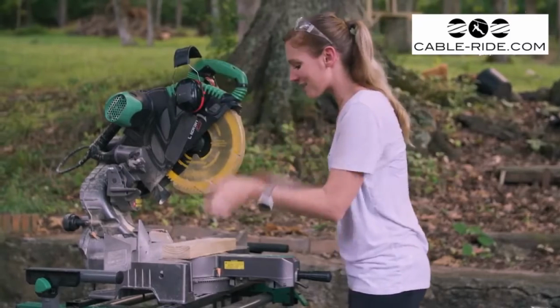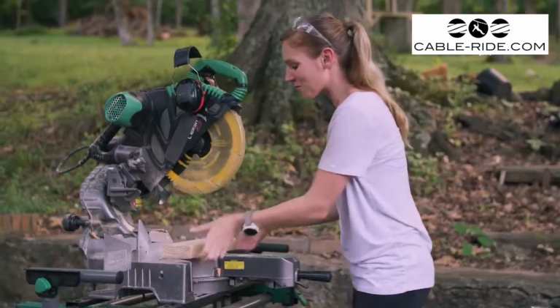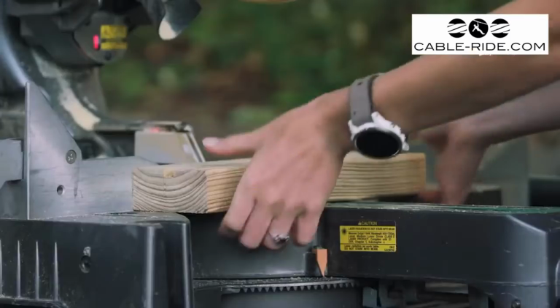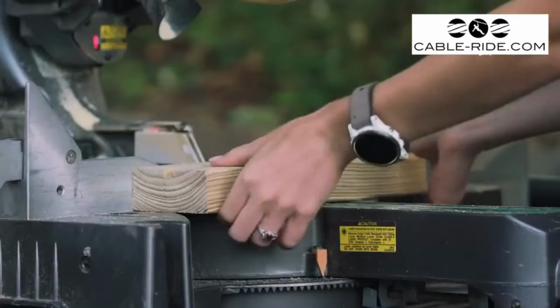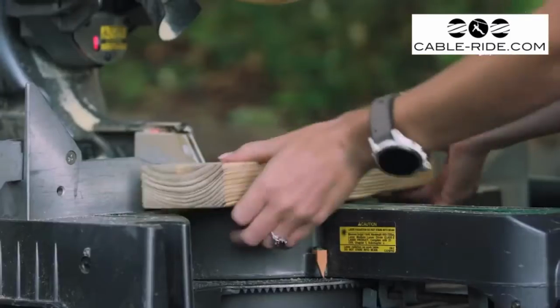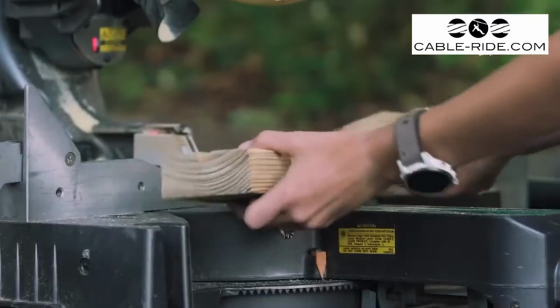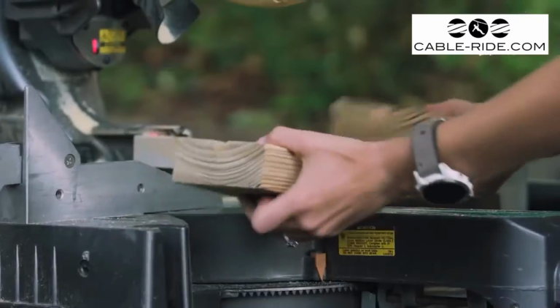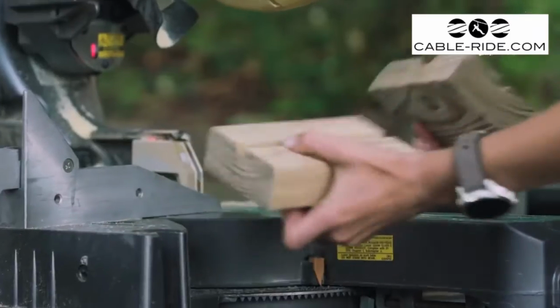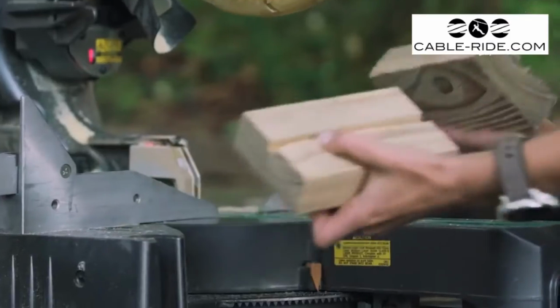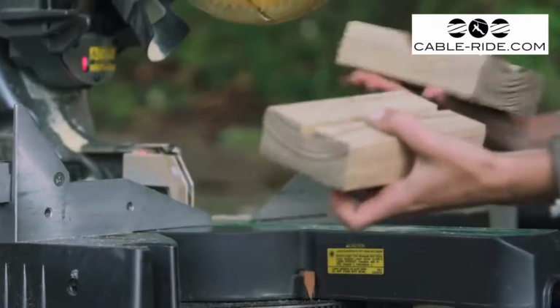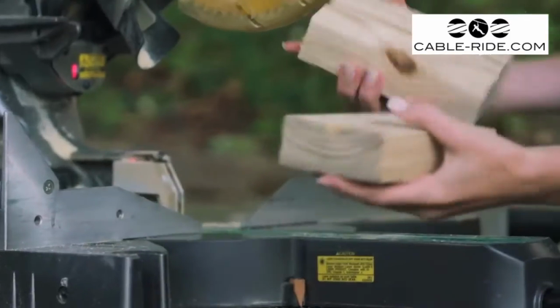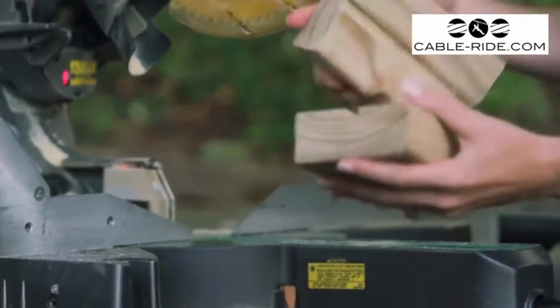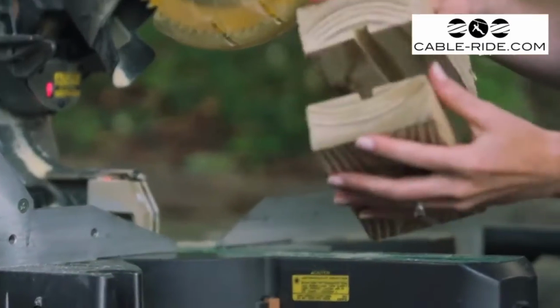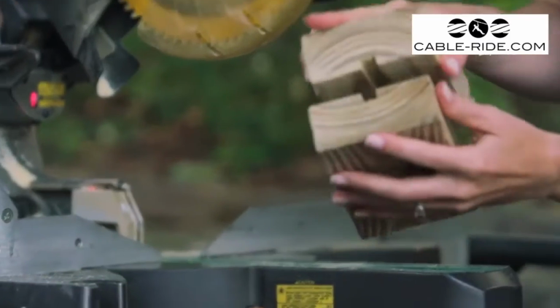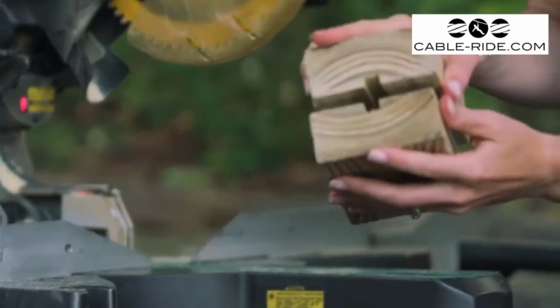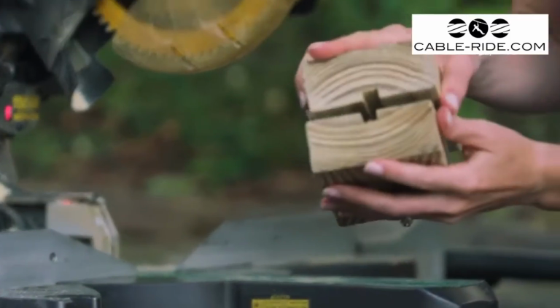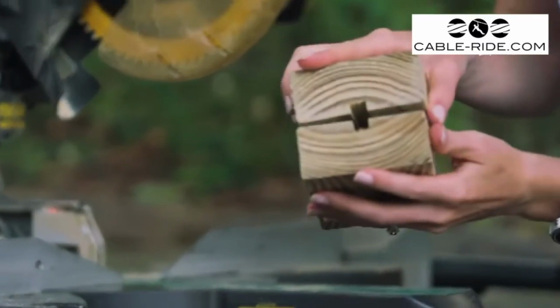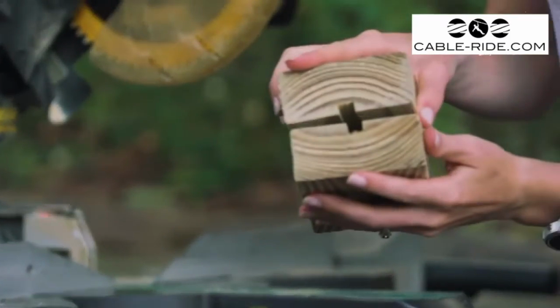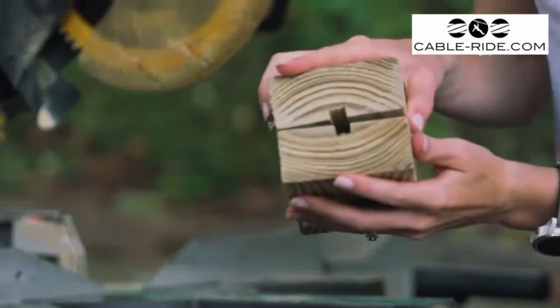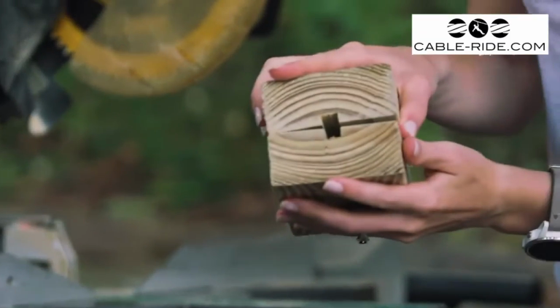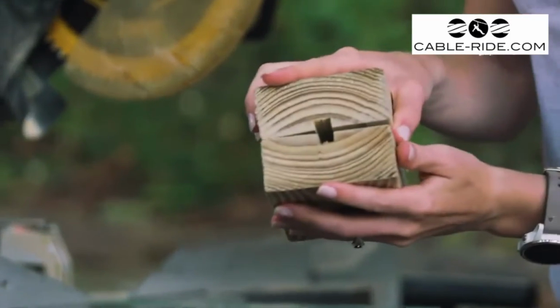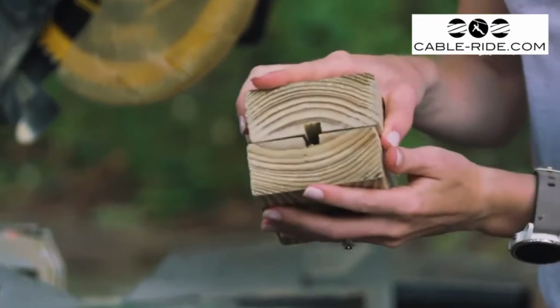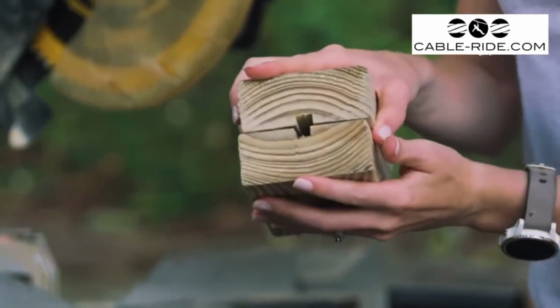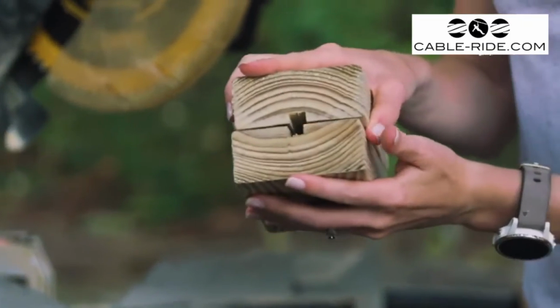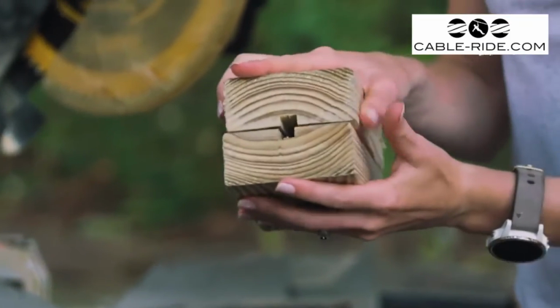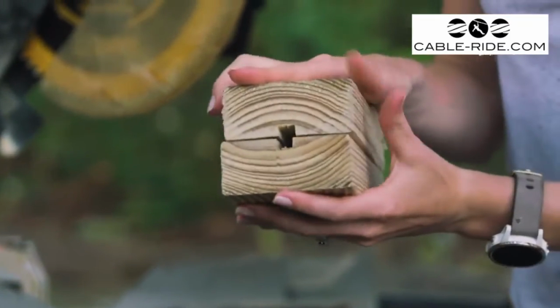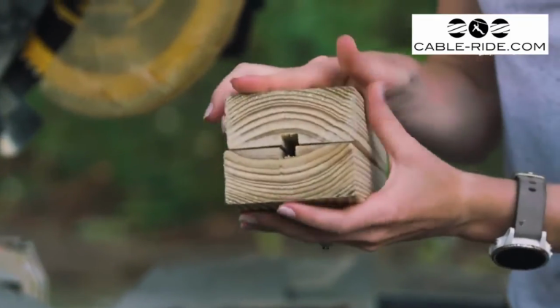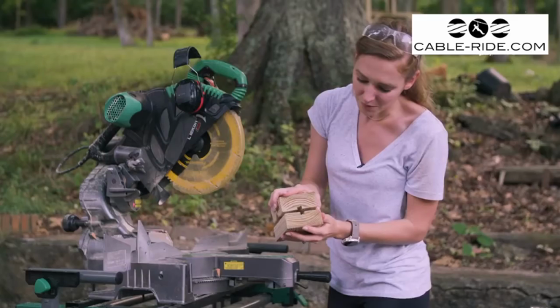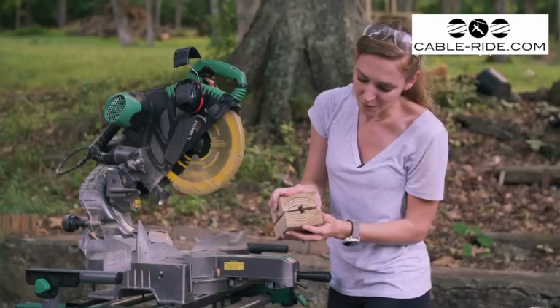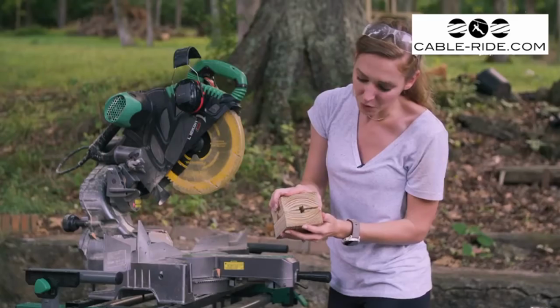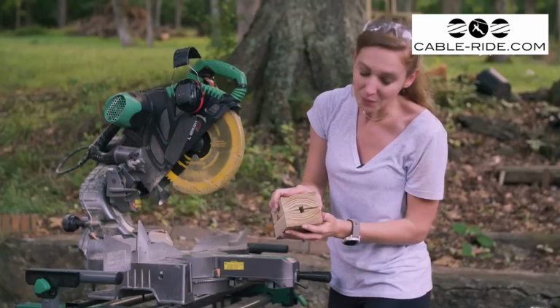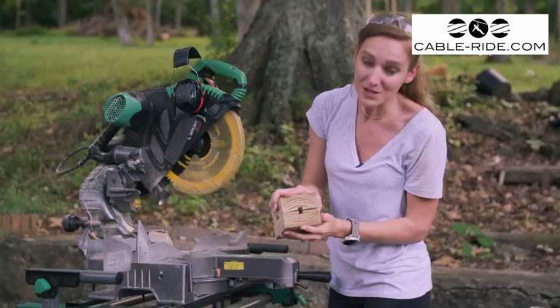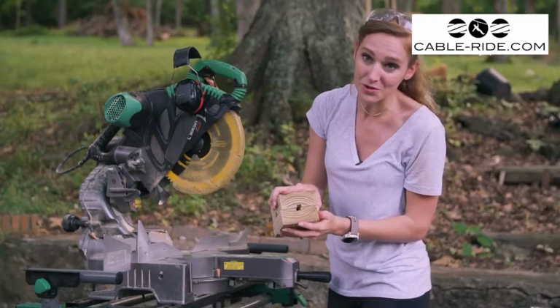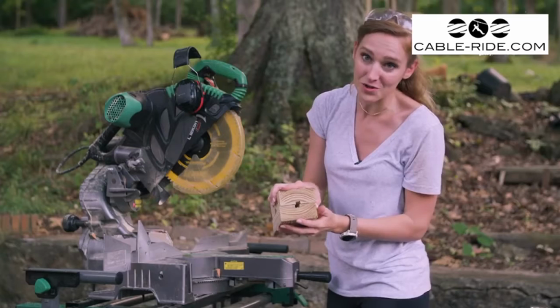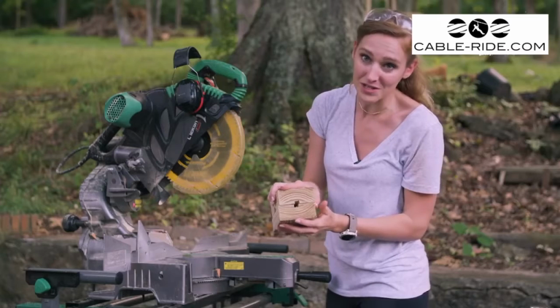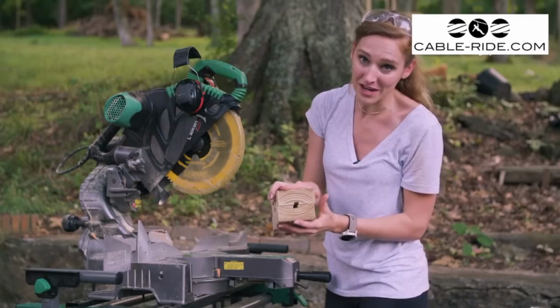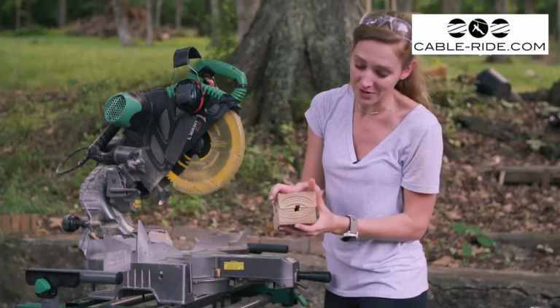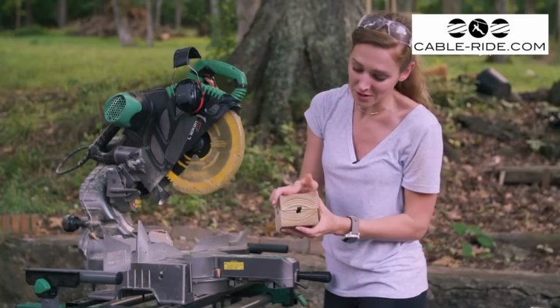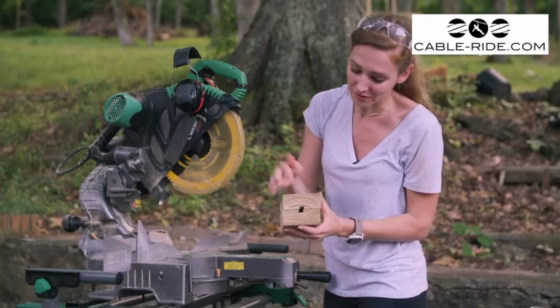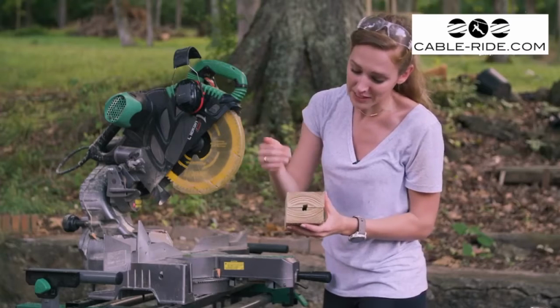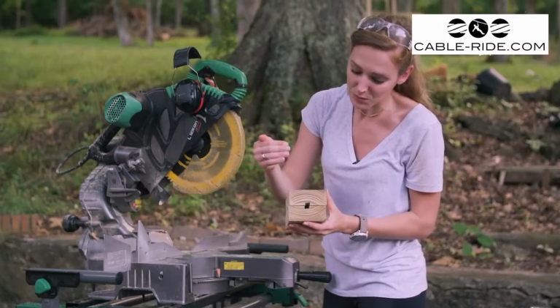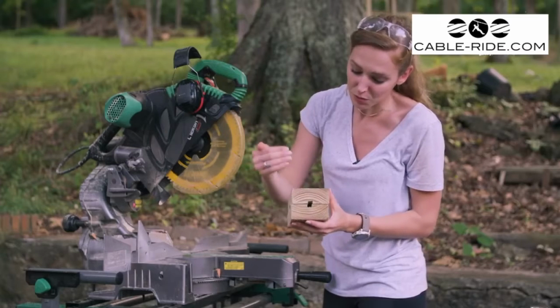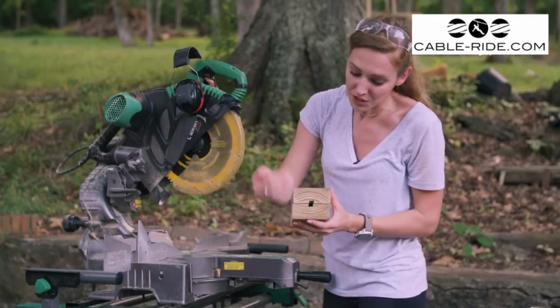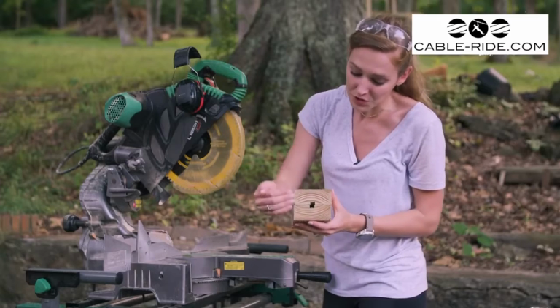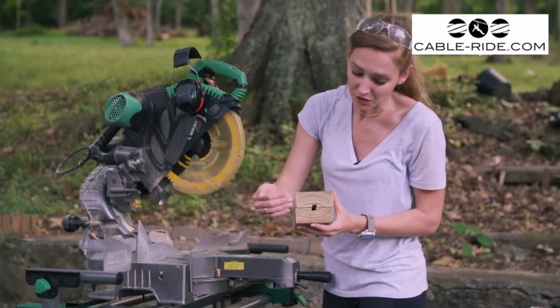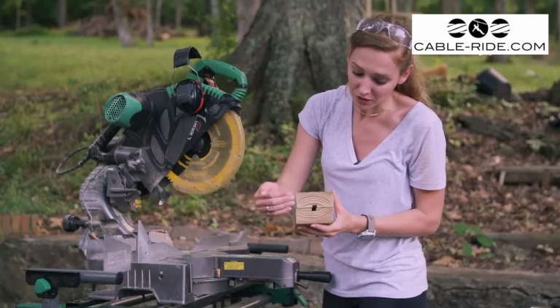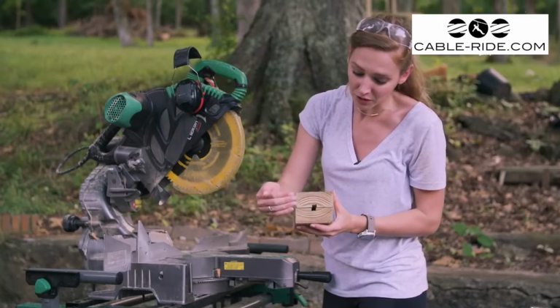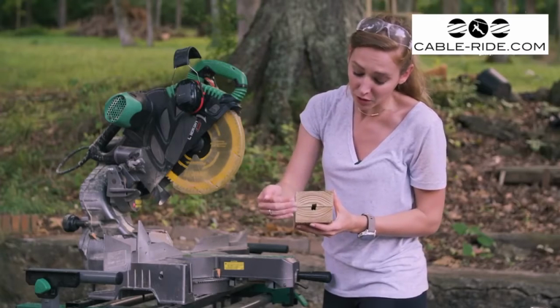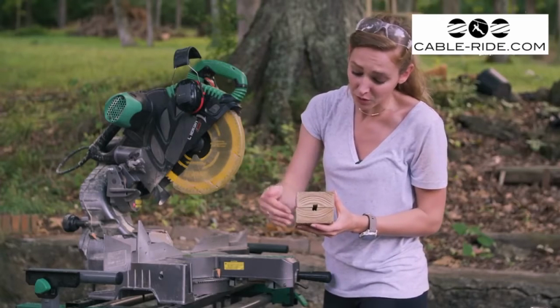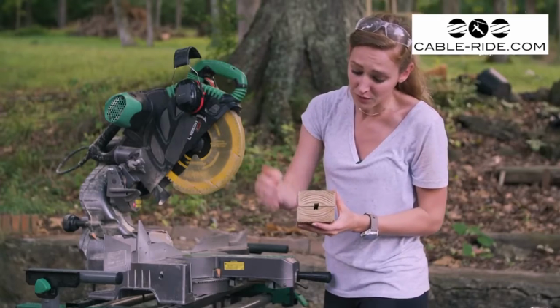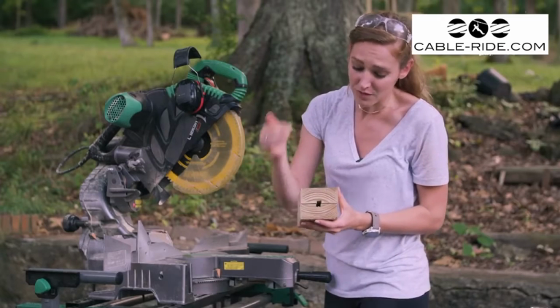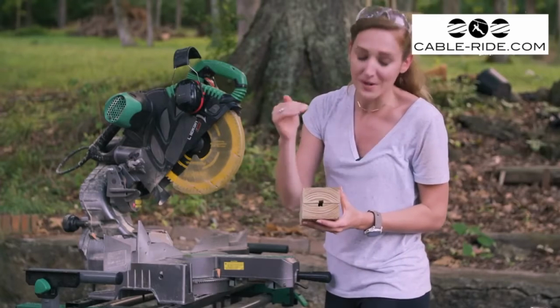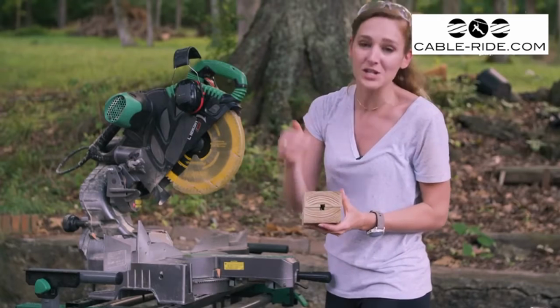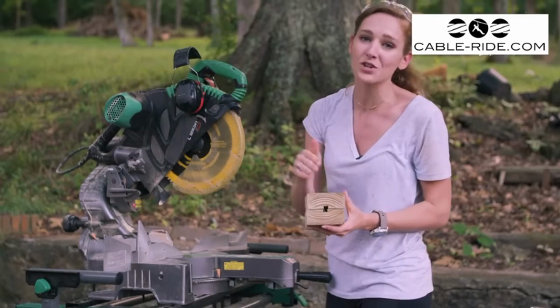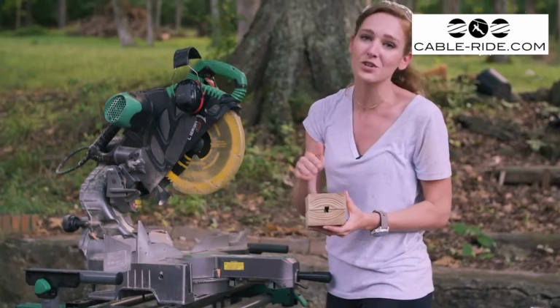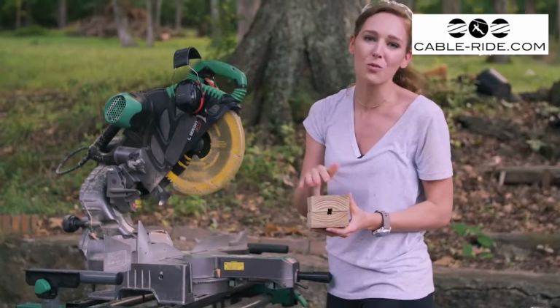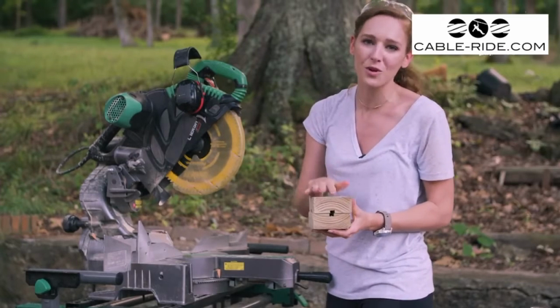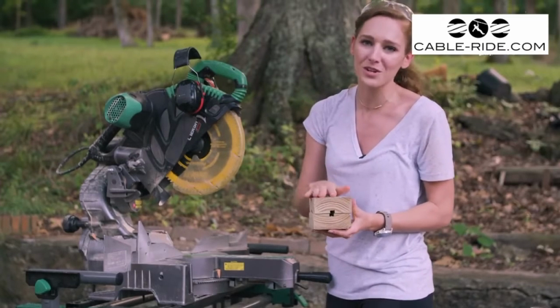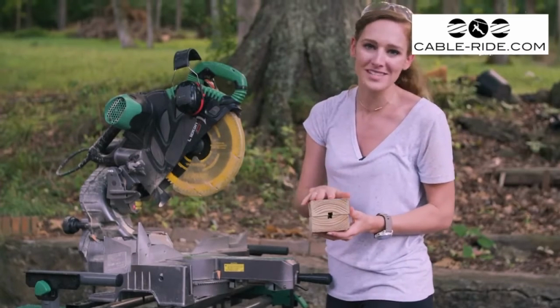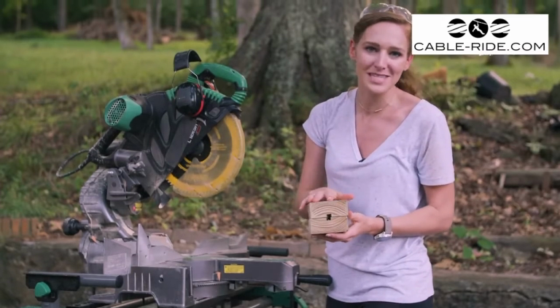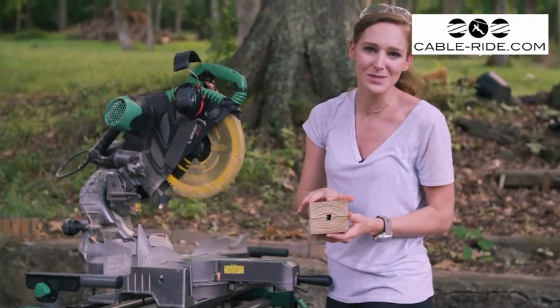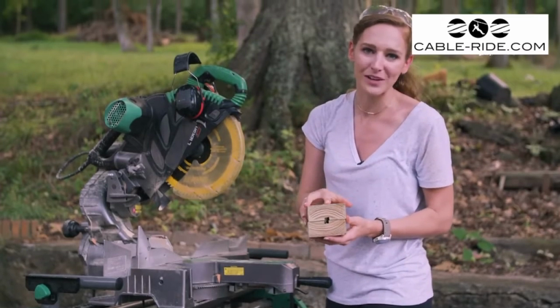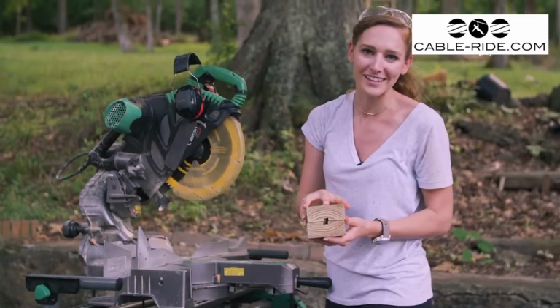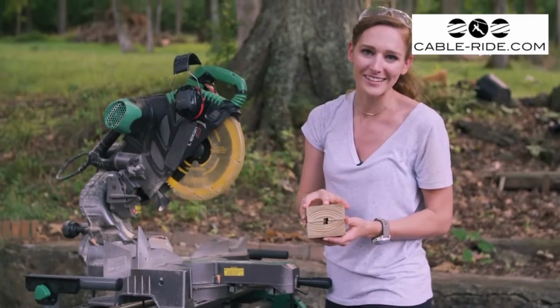Alright, there's our block. Before we screw it together, let's pre-drill our holes to make sure the wood doesn't split.